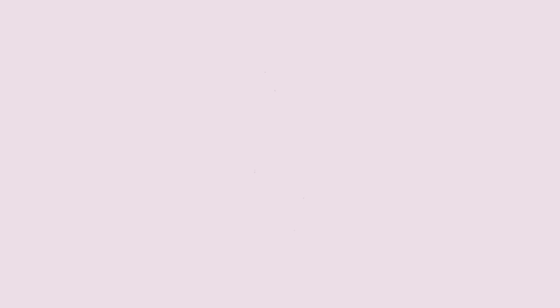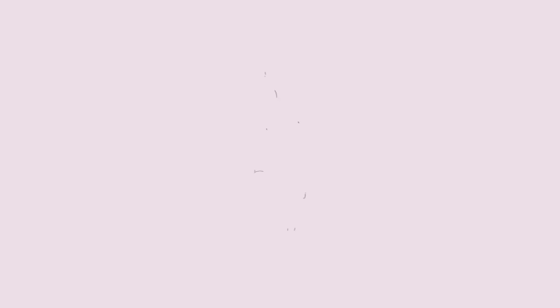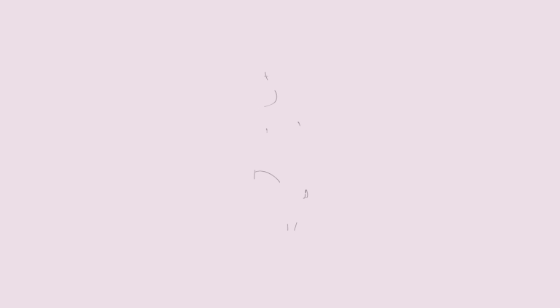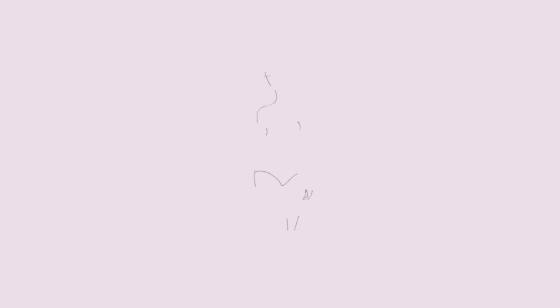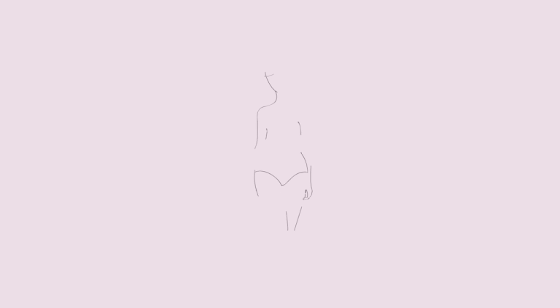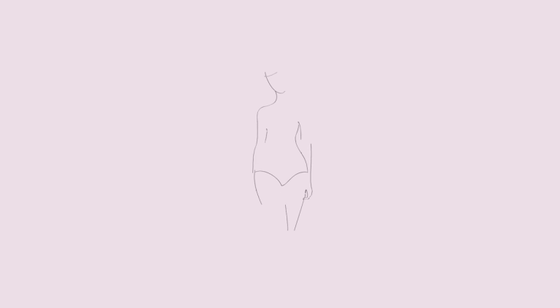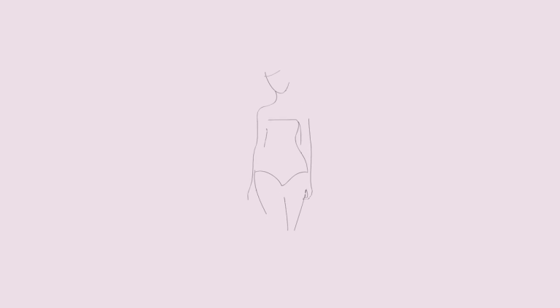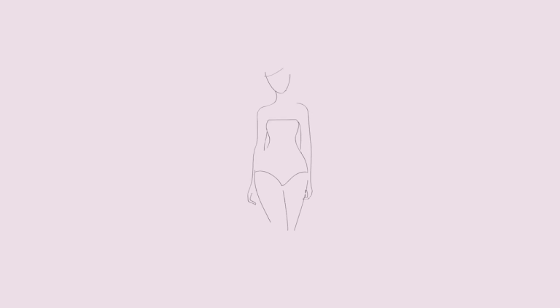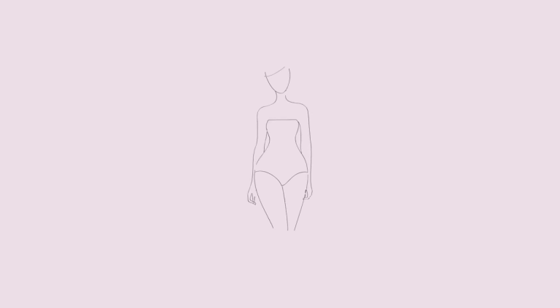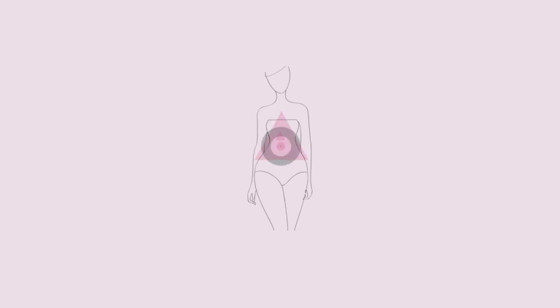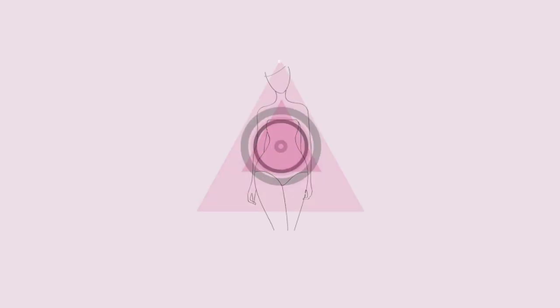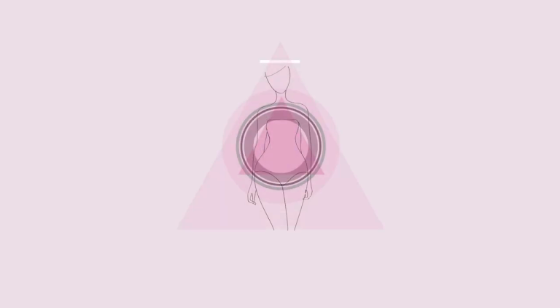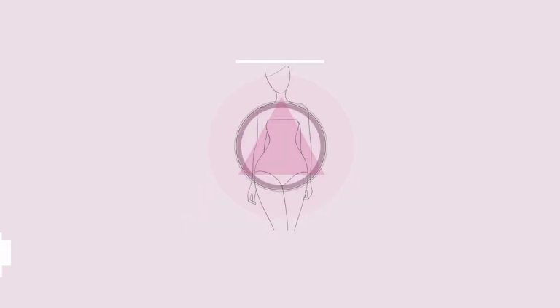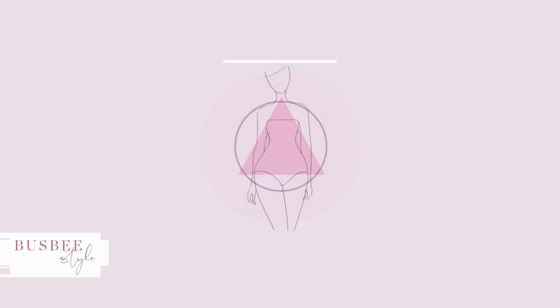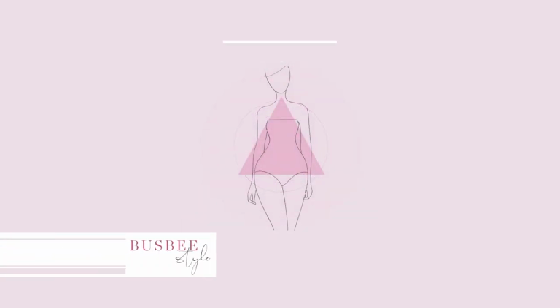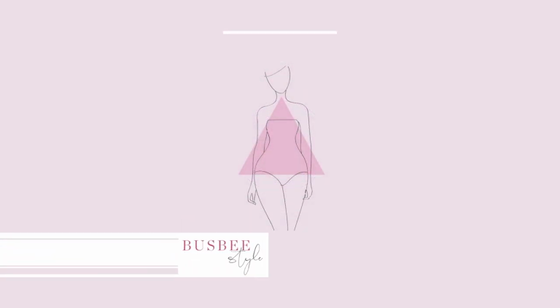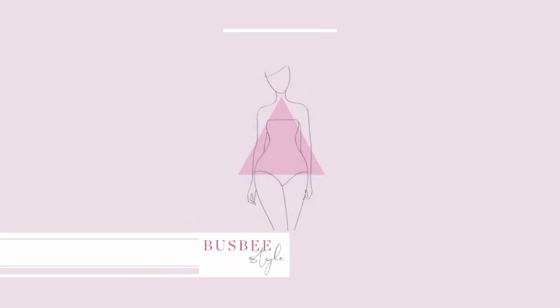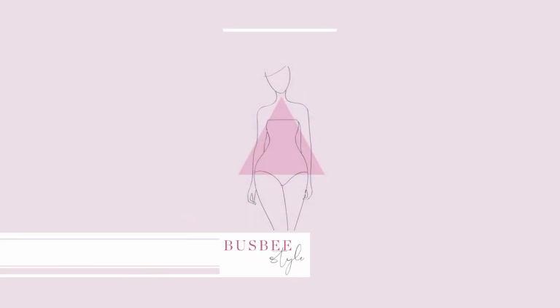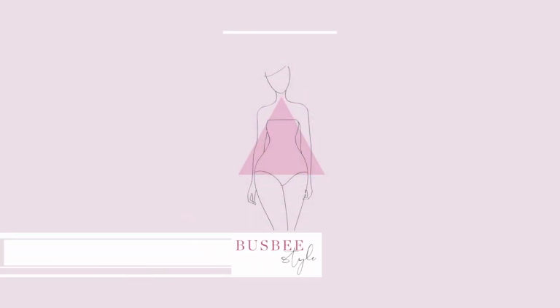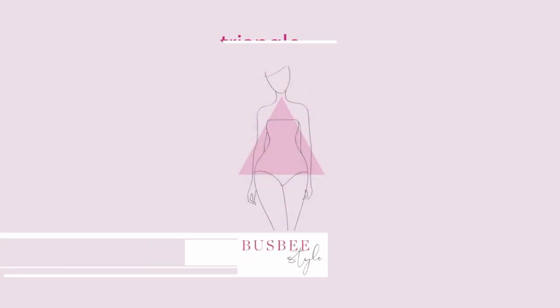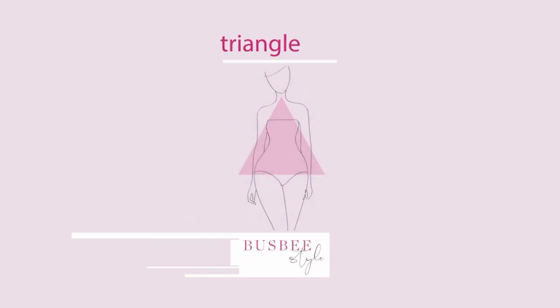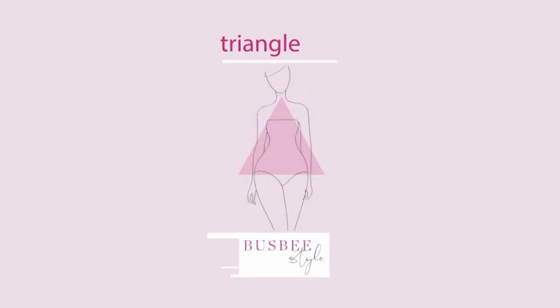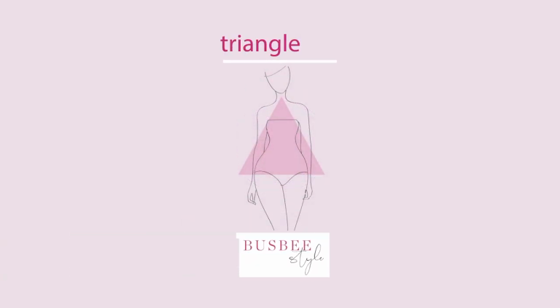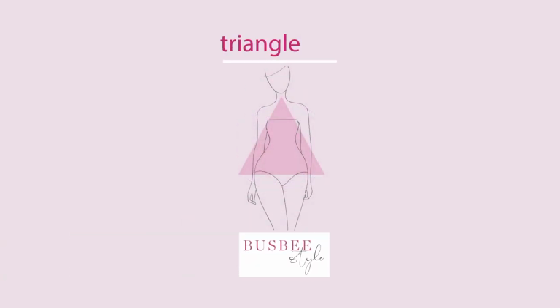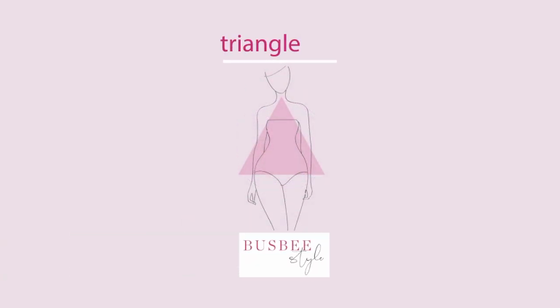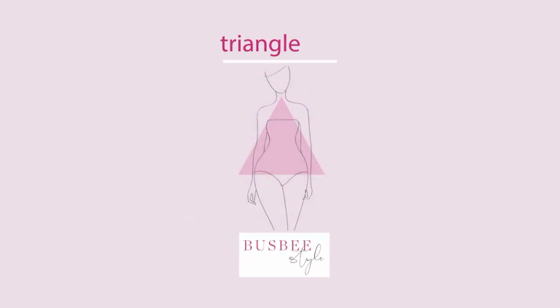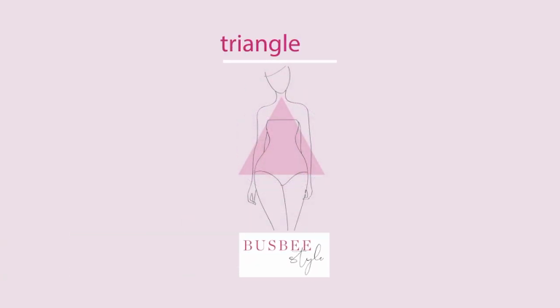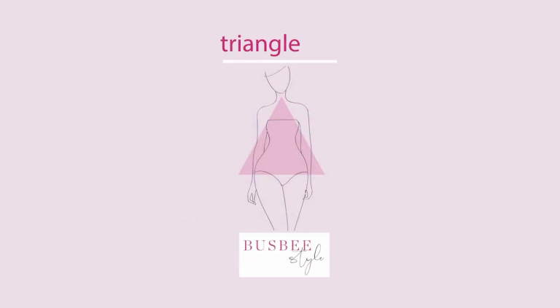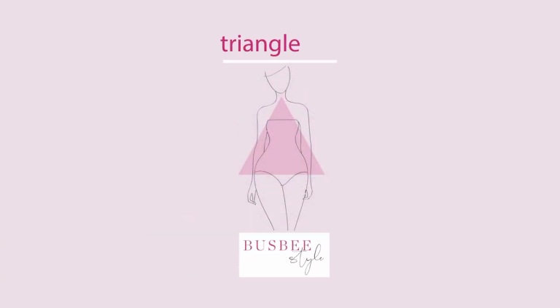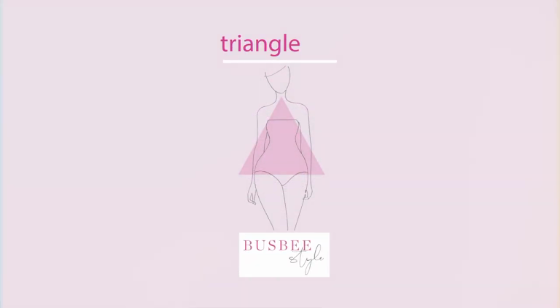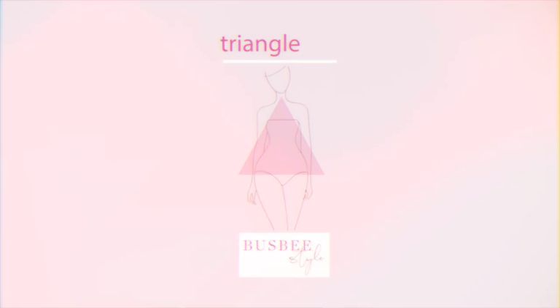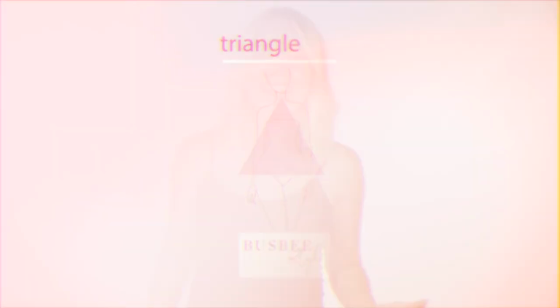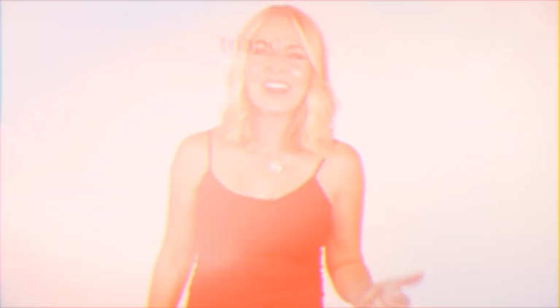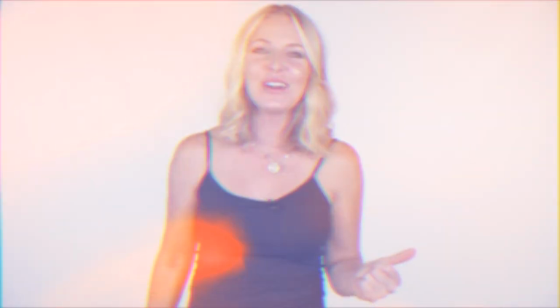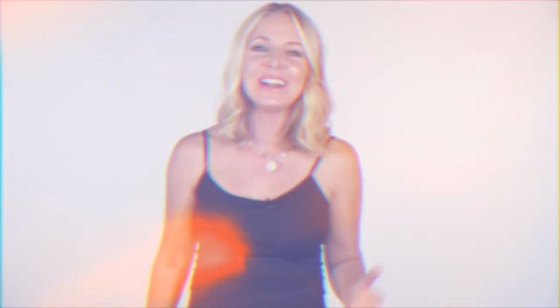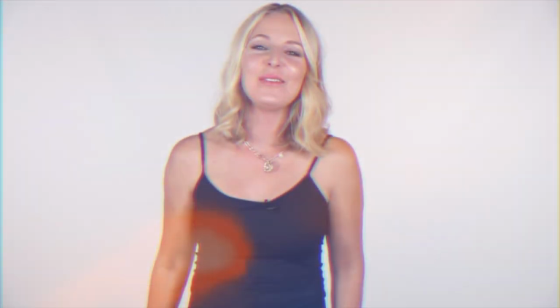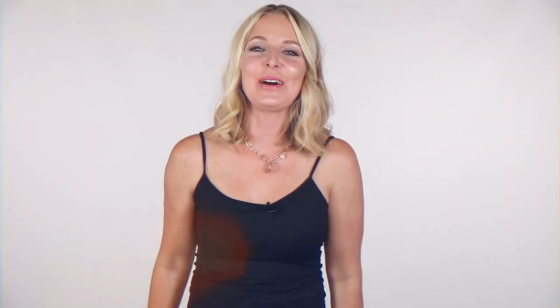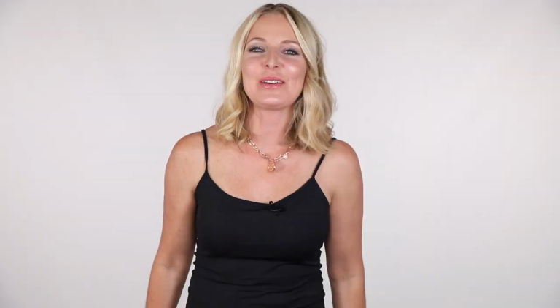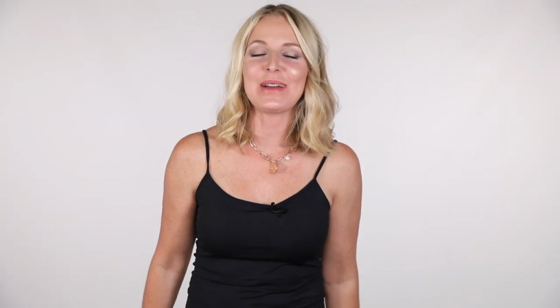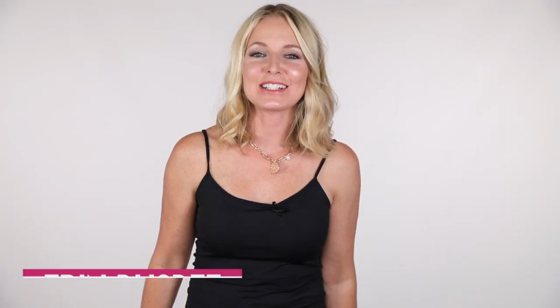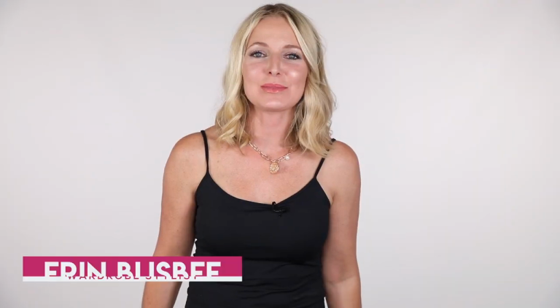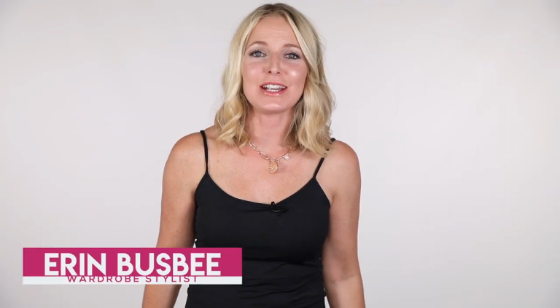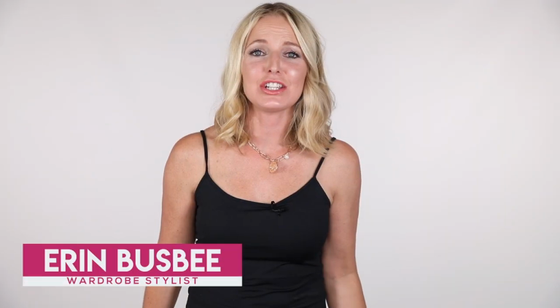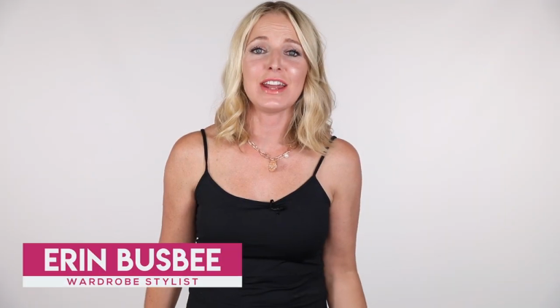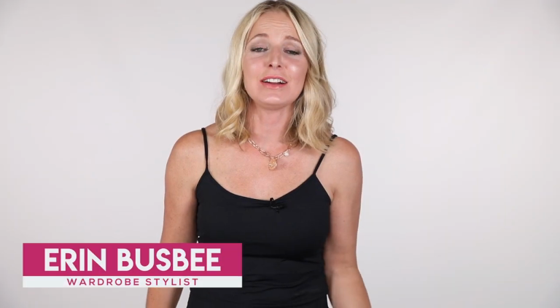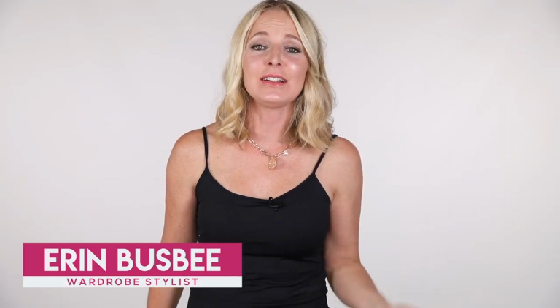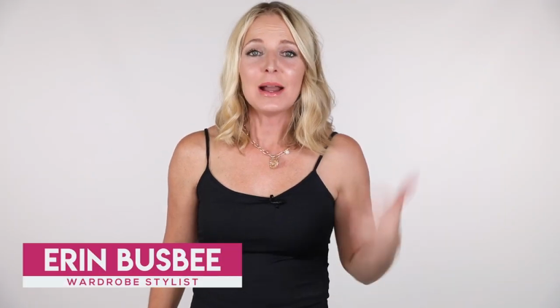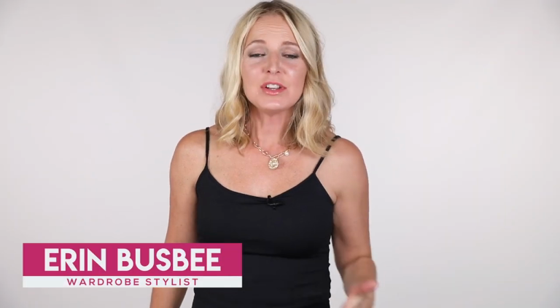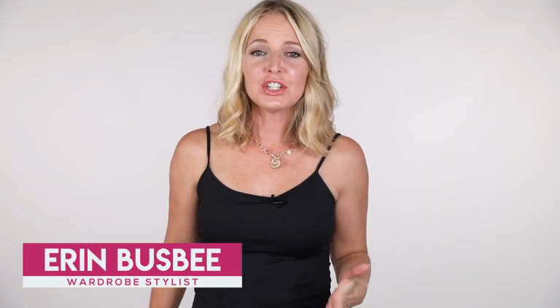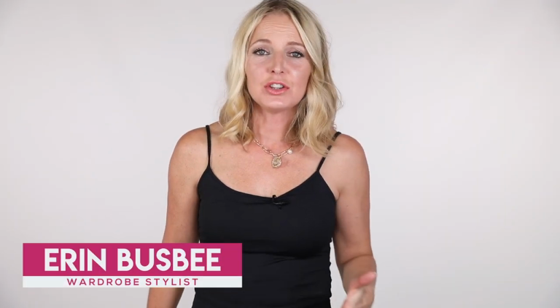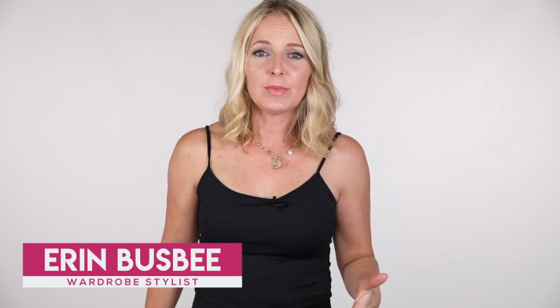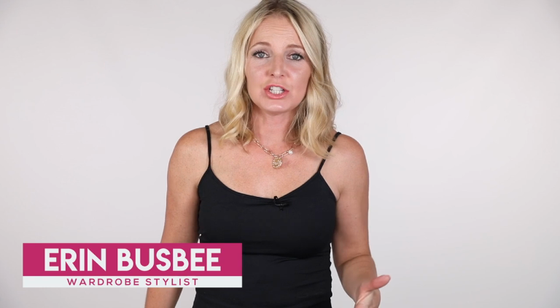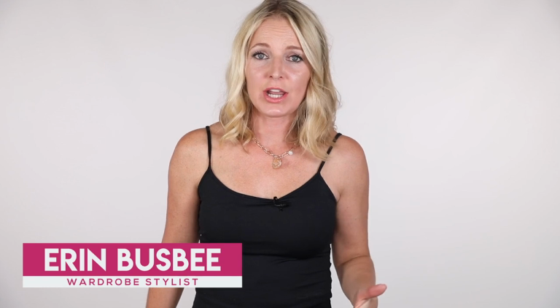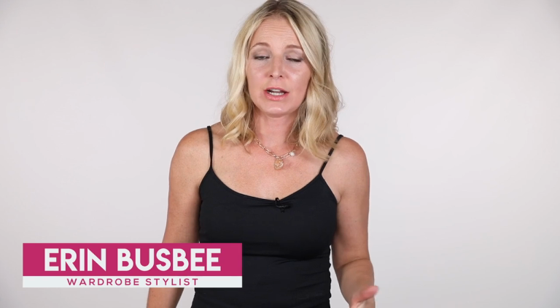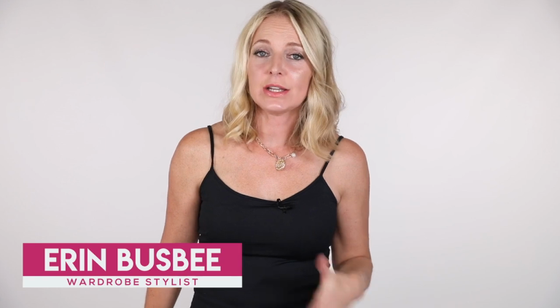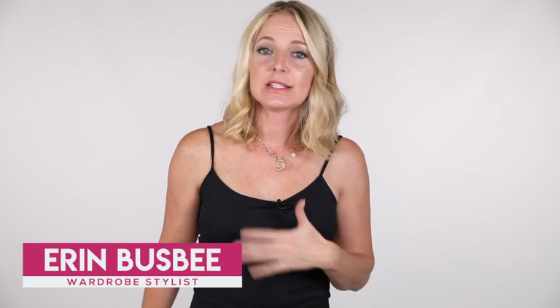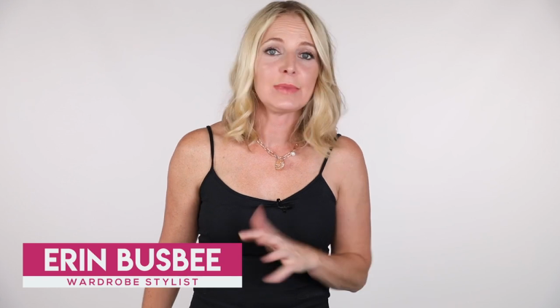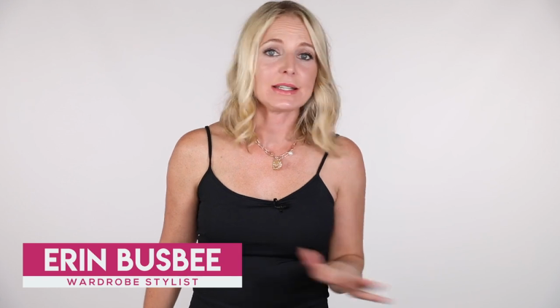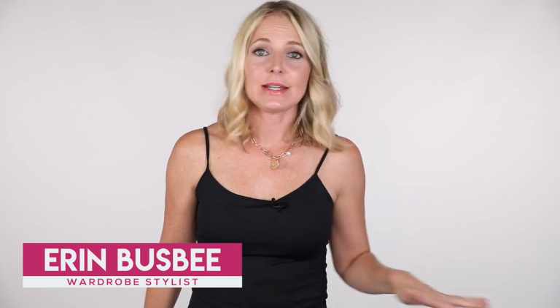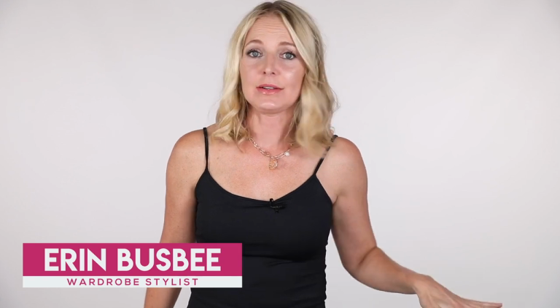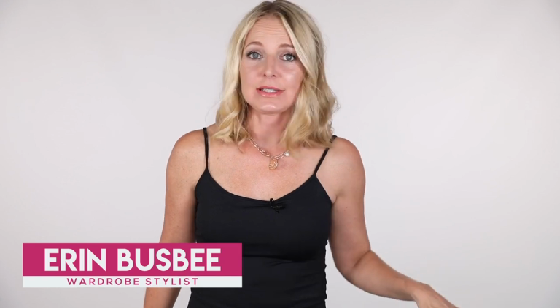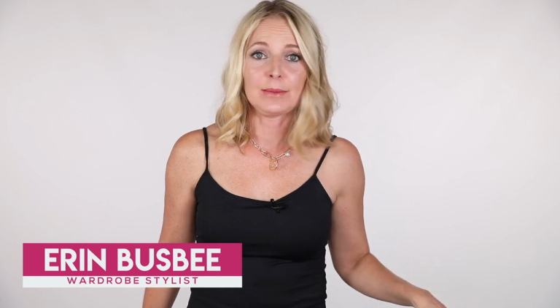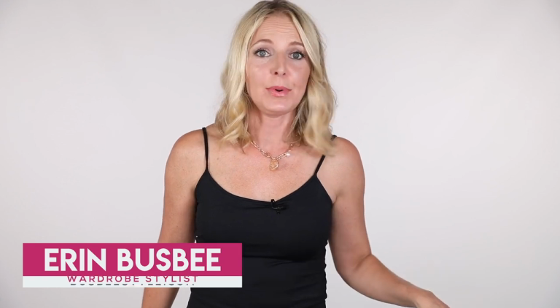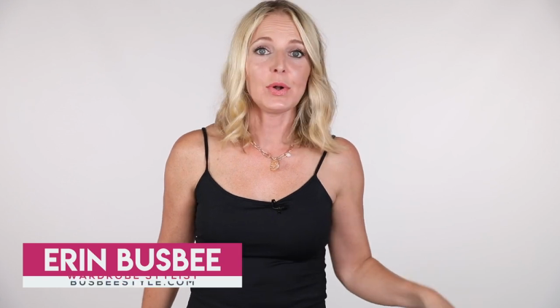How to dress your triangle-shaped body type. Hi ladies, it's Erin and welcome back to my channel.